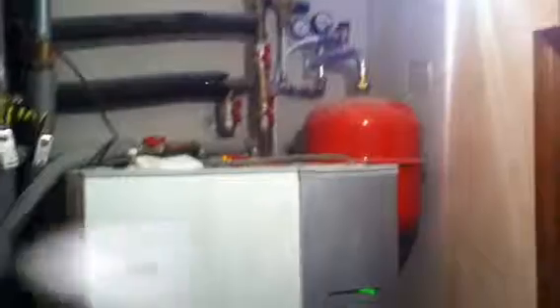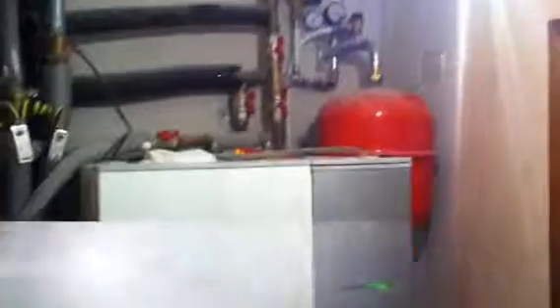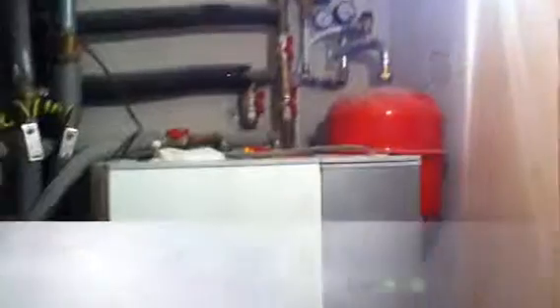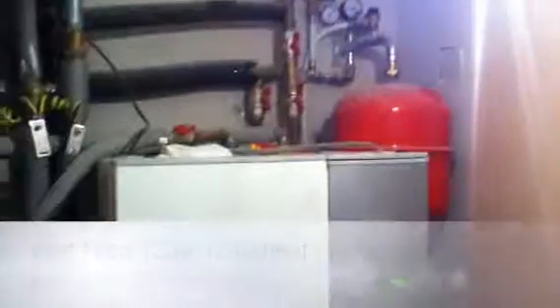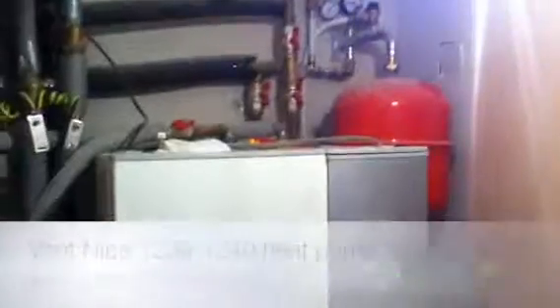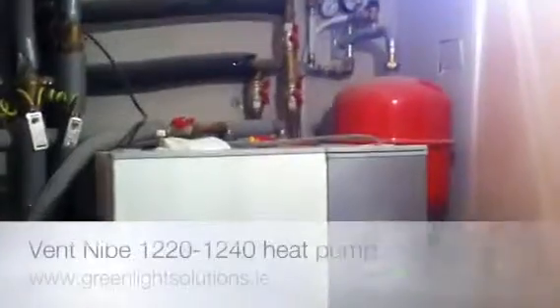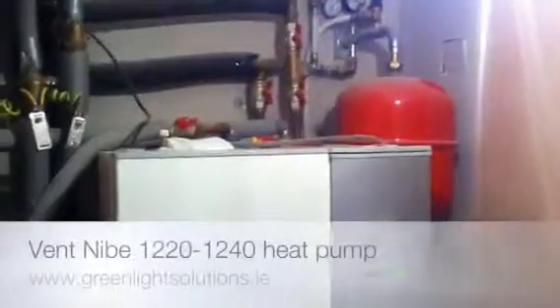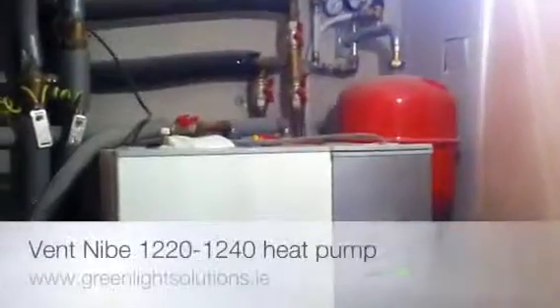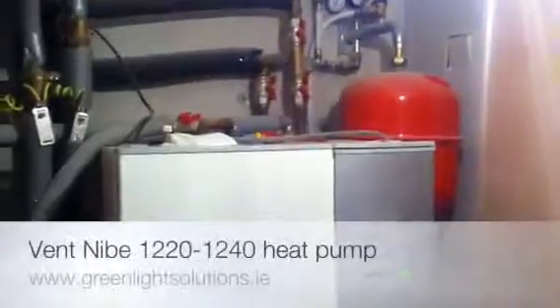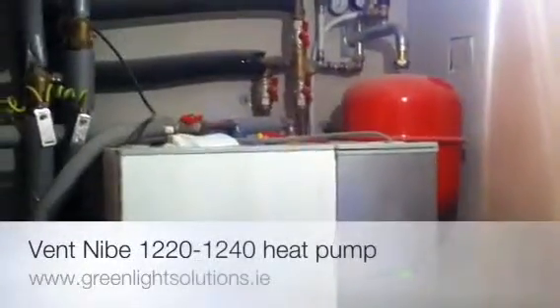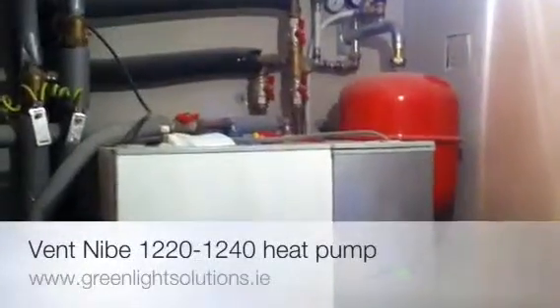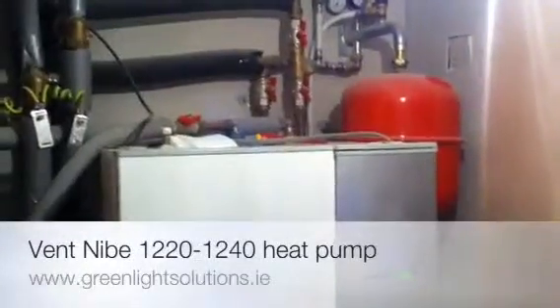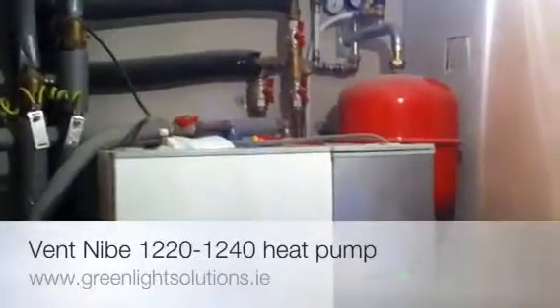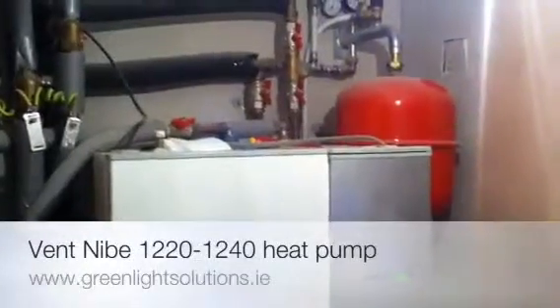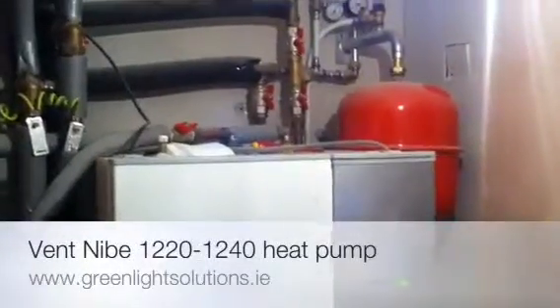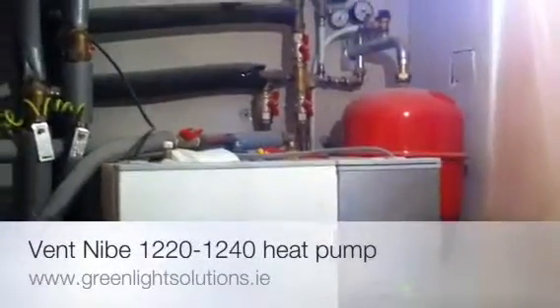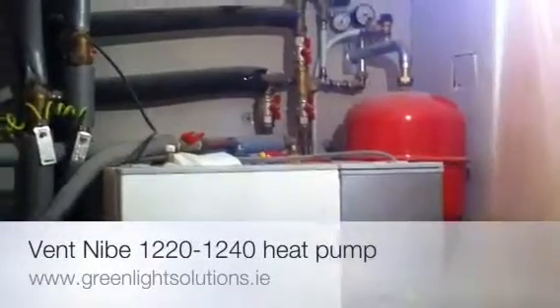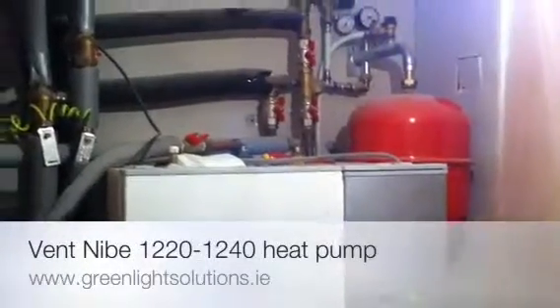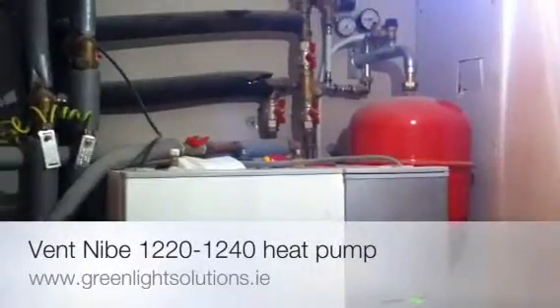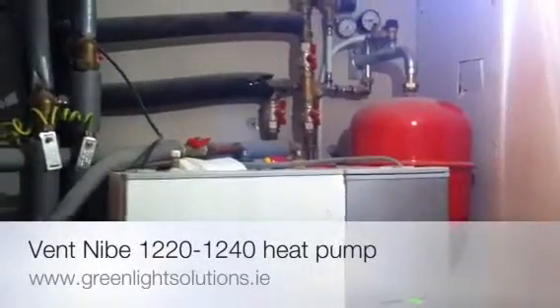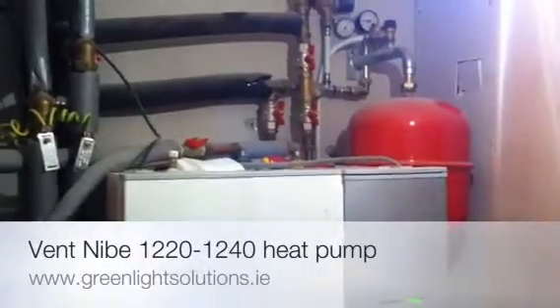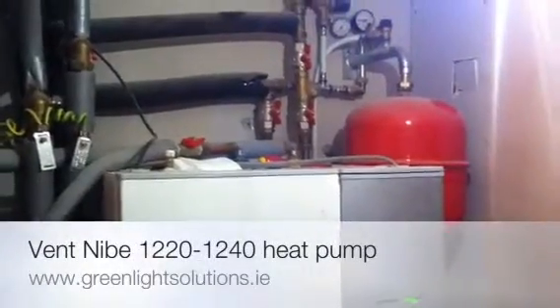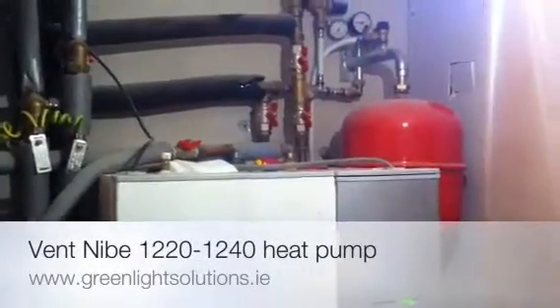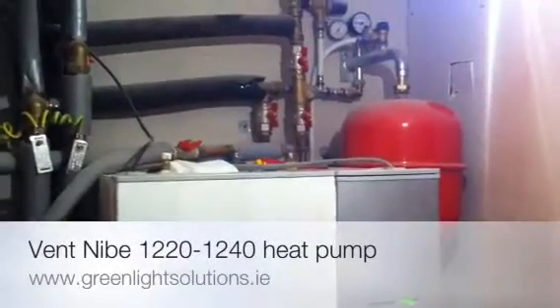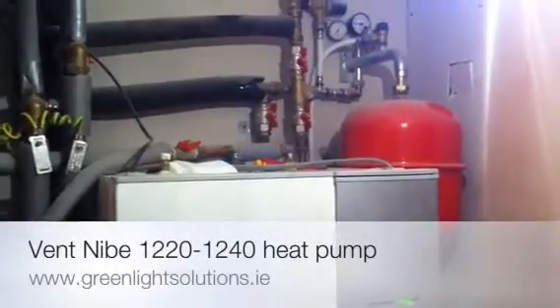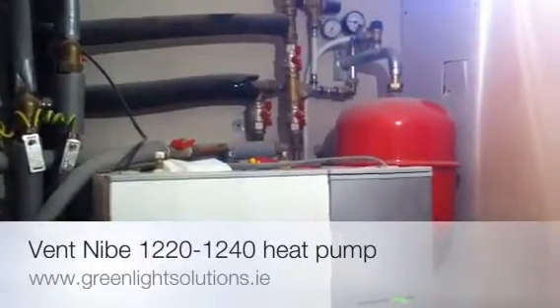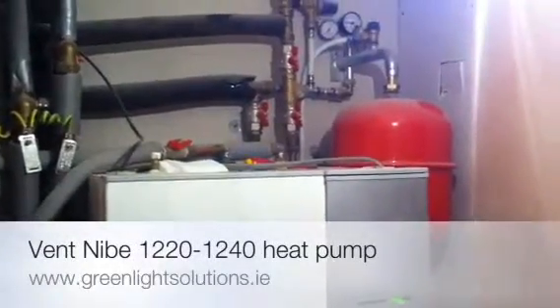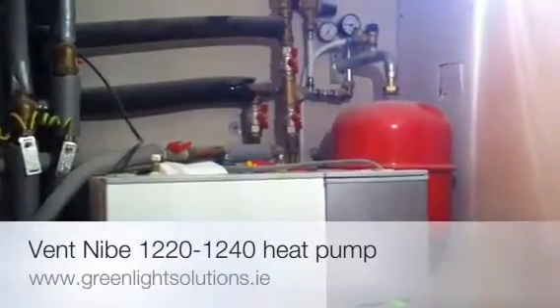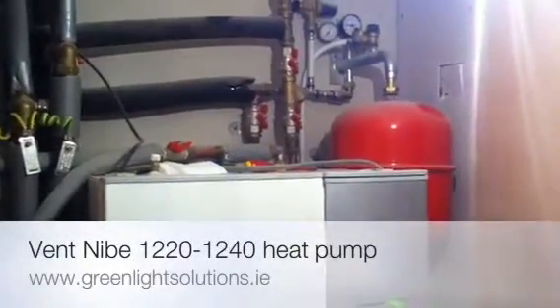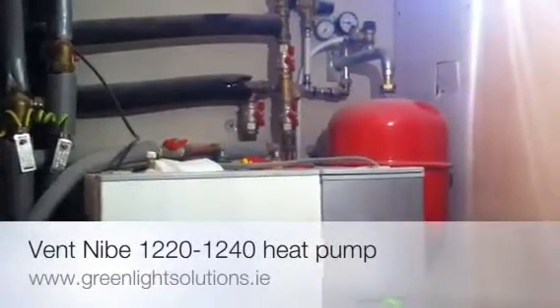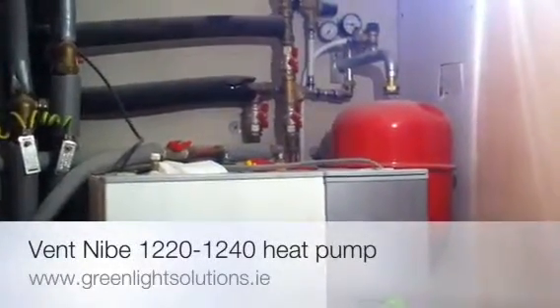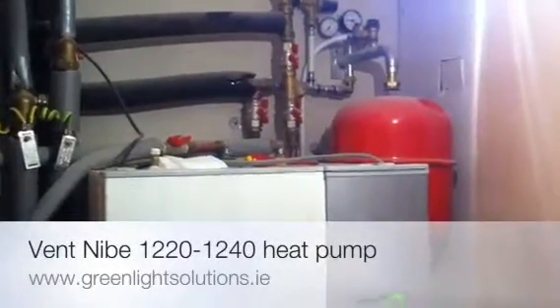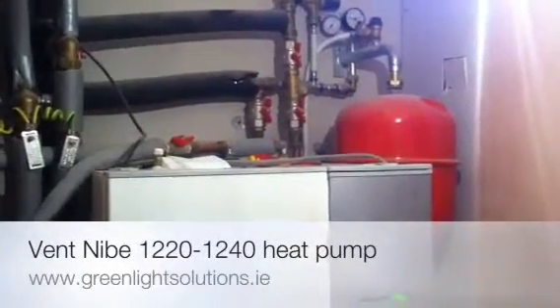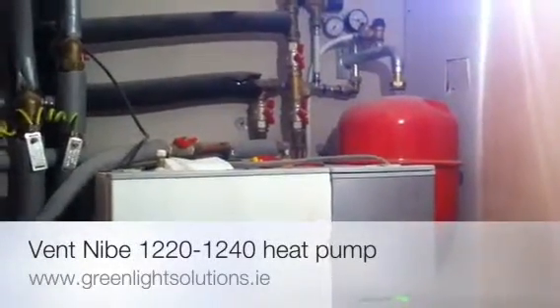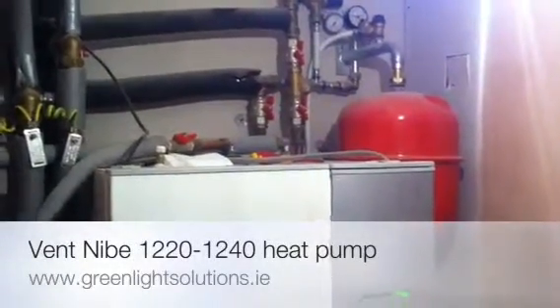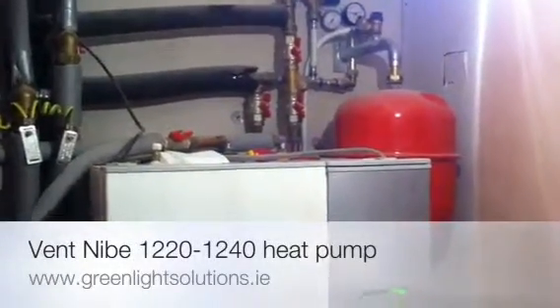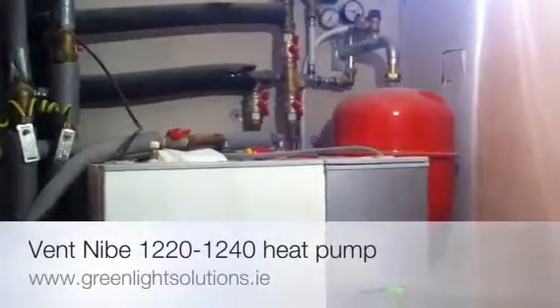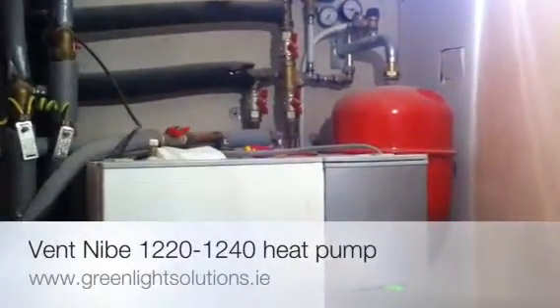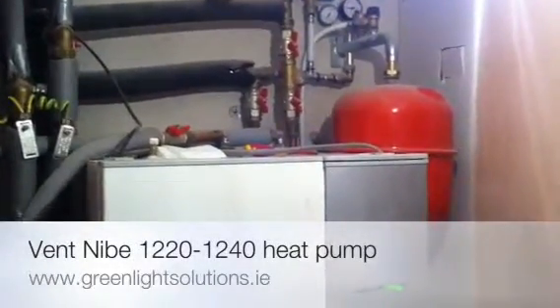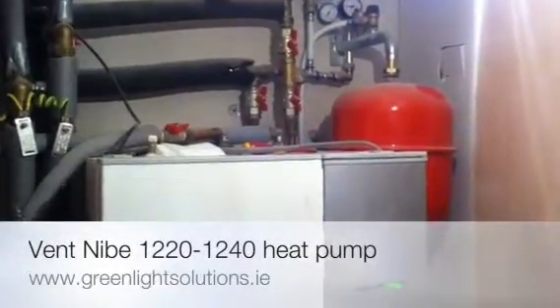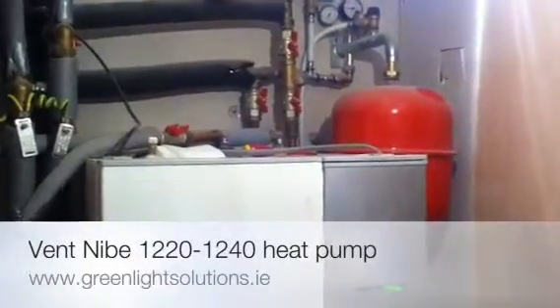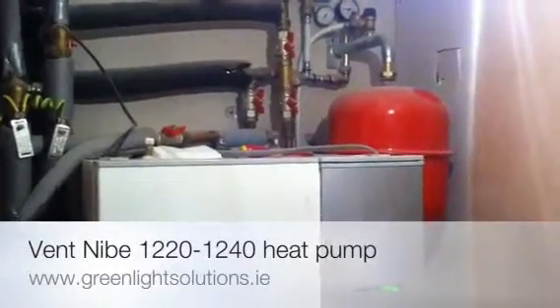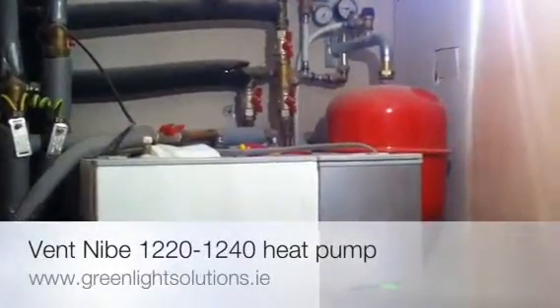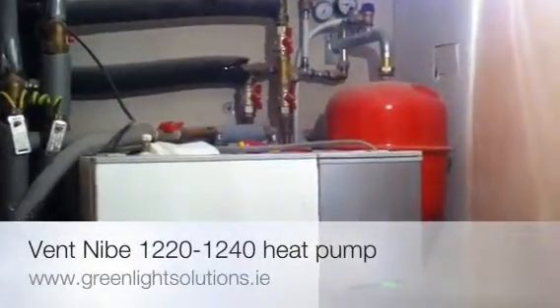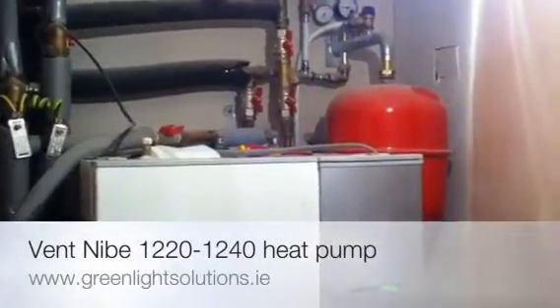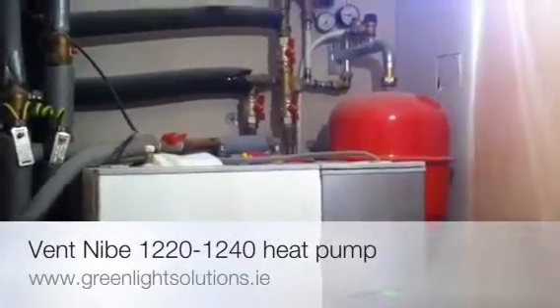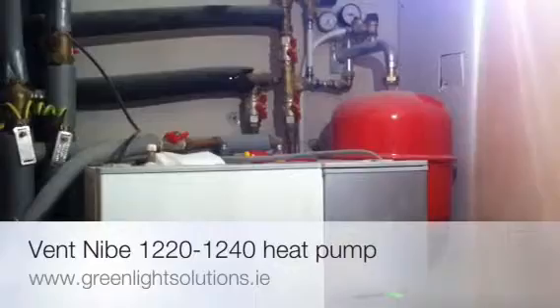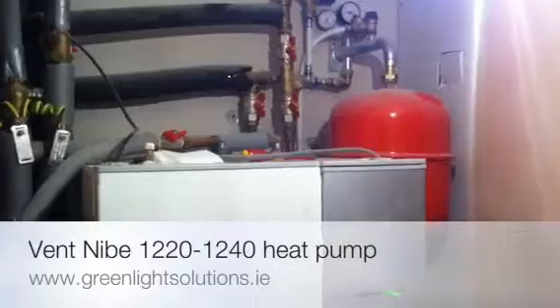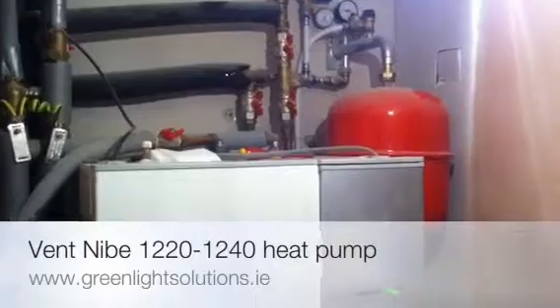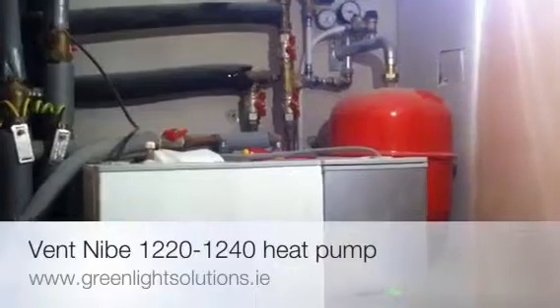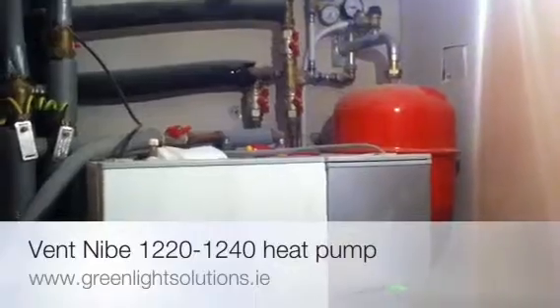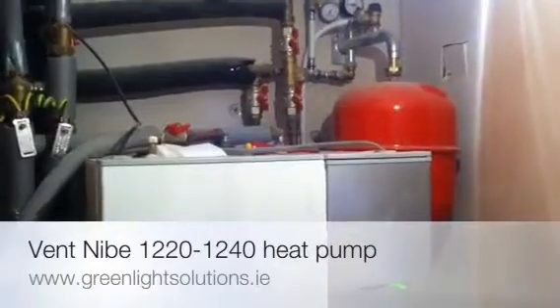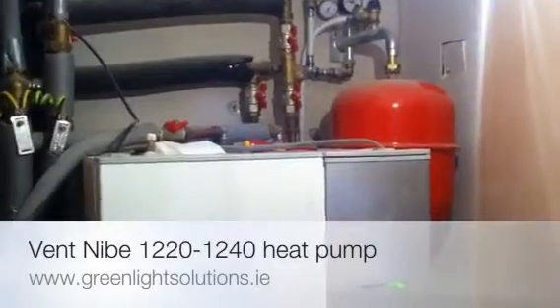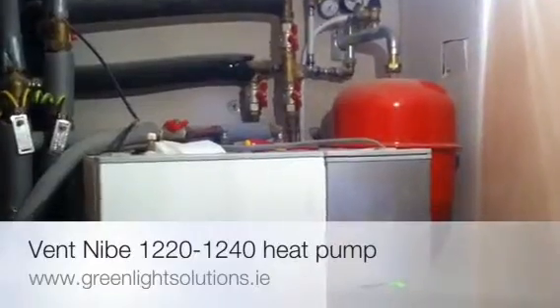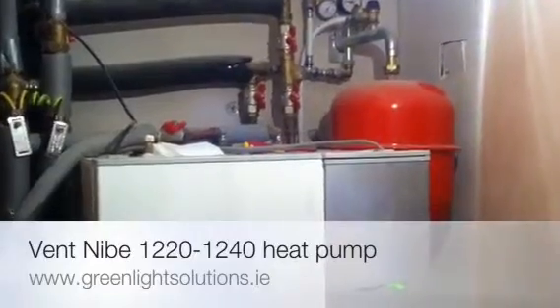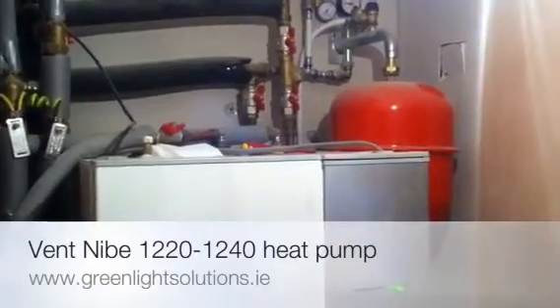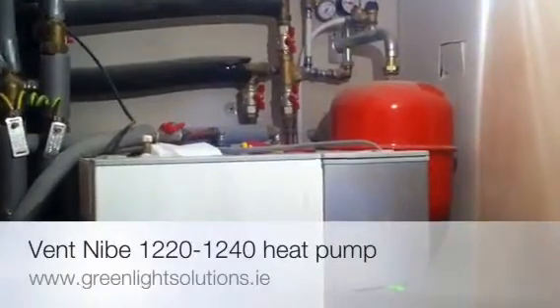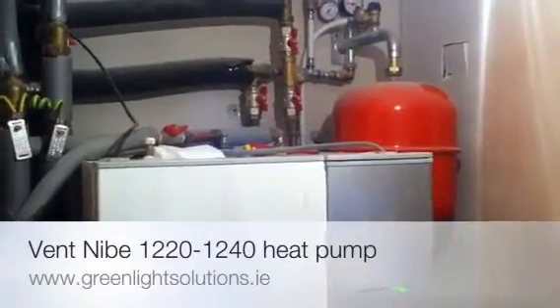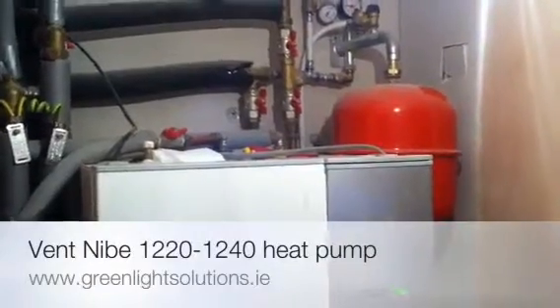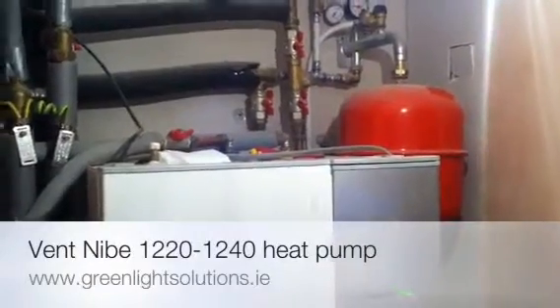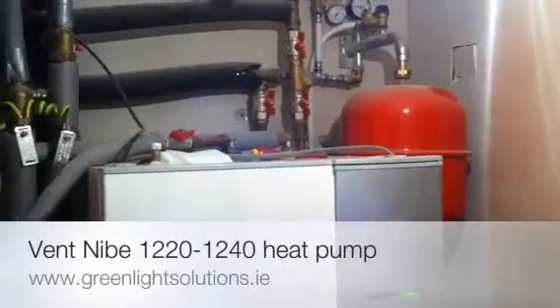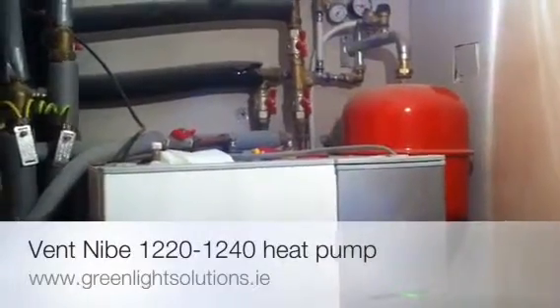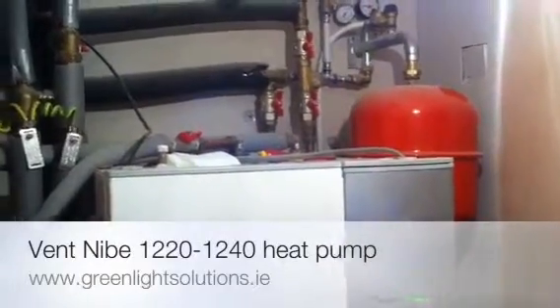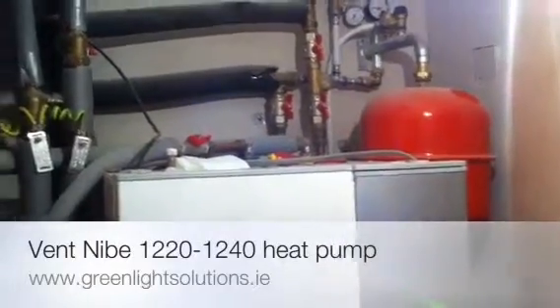Hi, just another quick video from Greenlight Solutions on venting your Nebe heat pump. Just a few points of note.